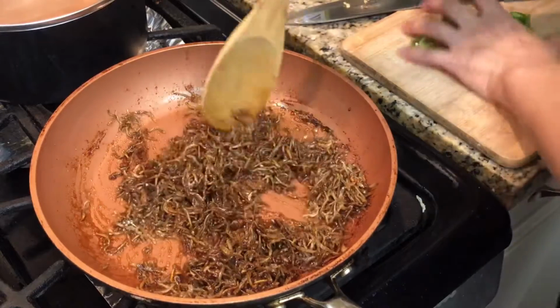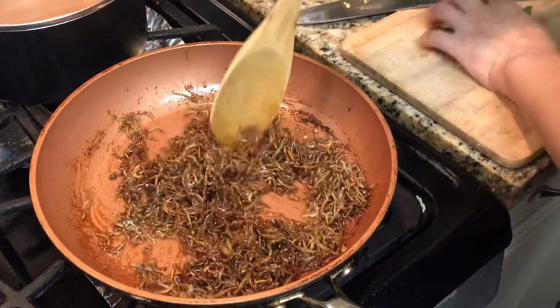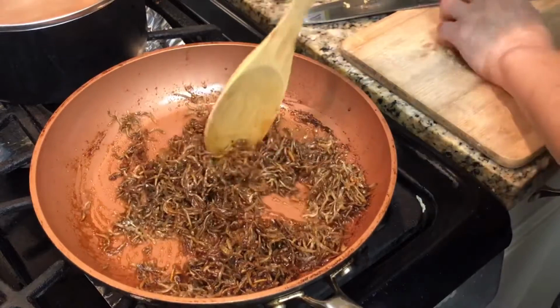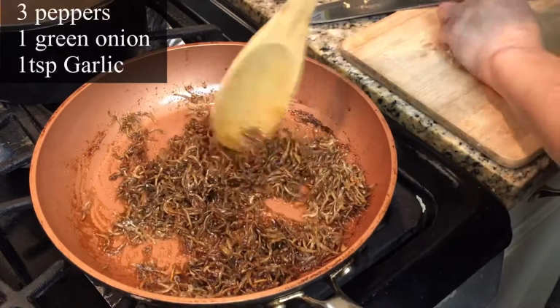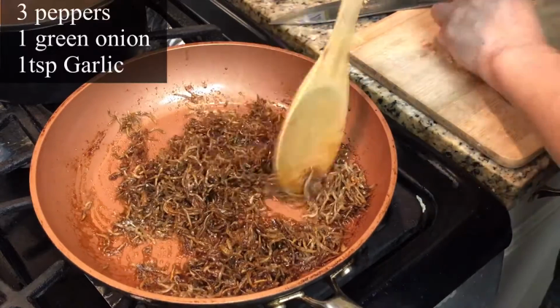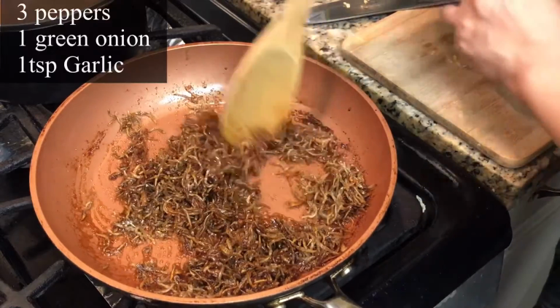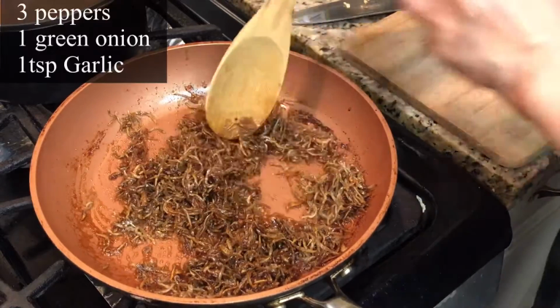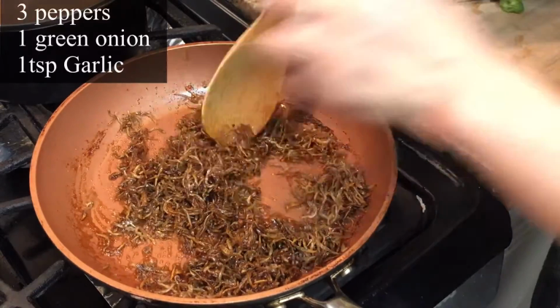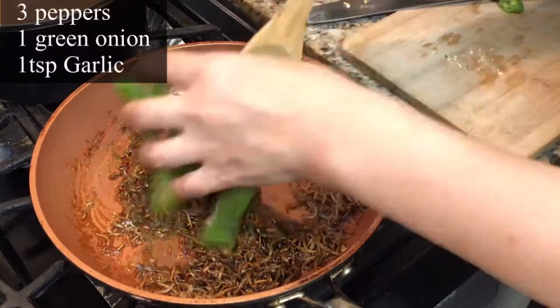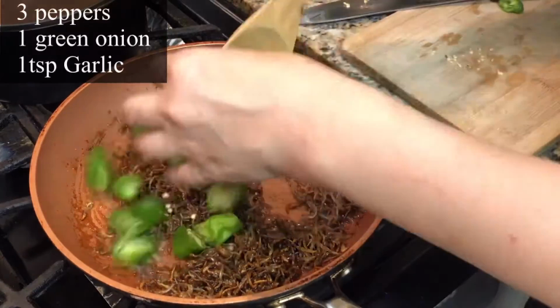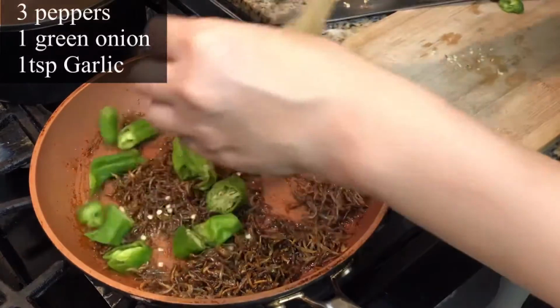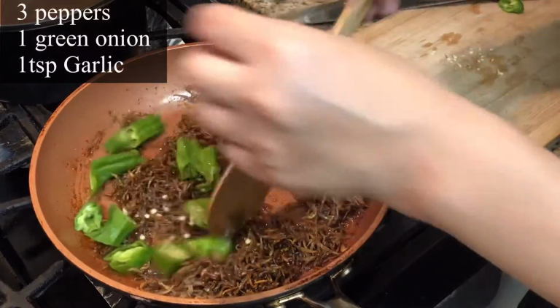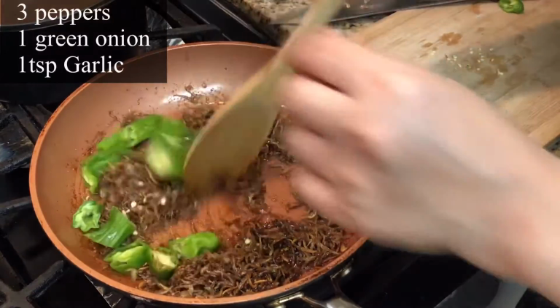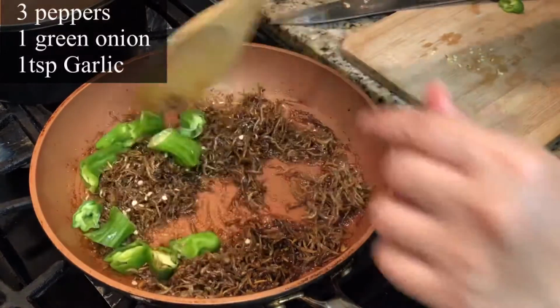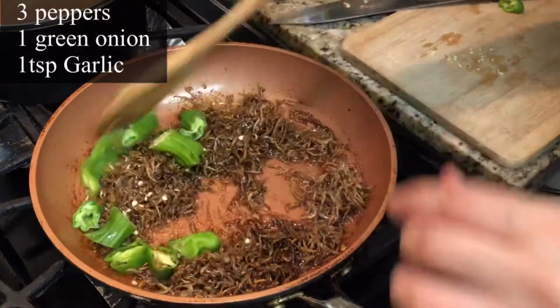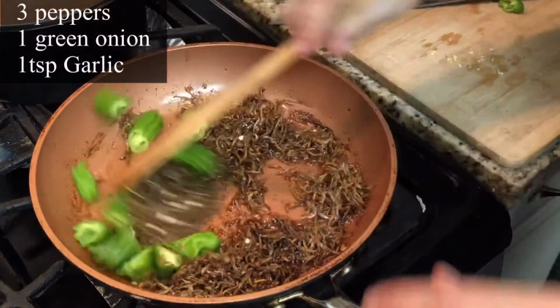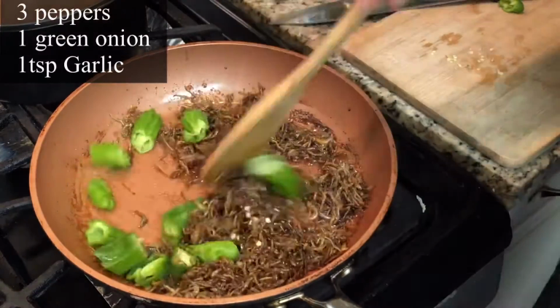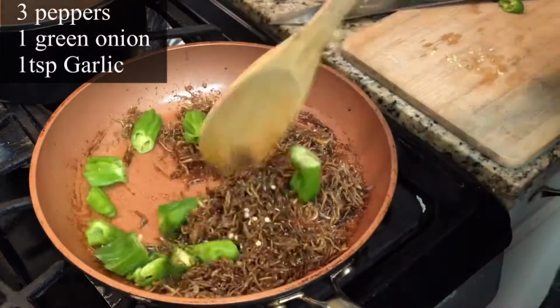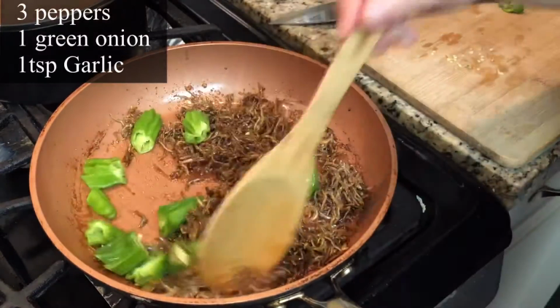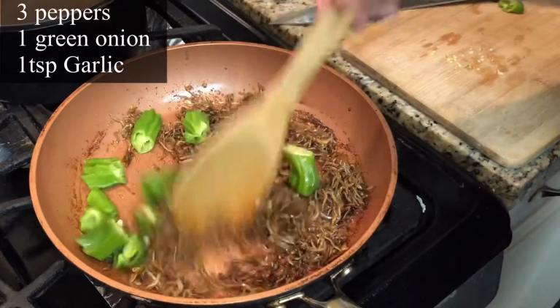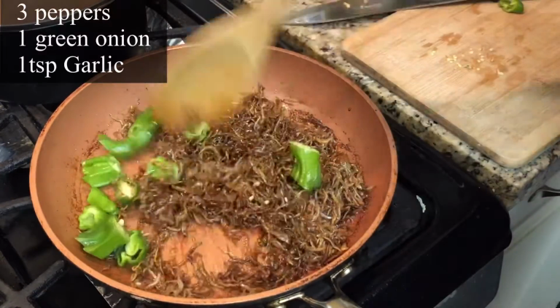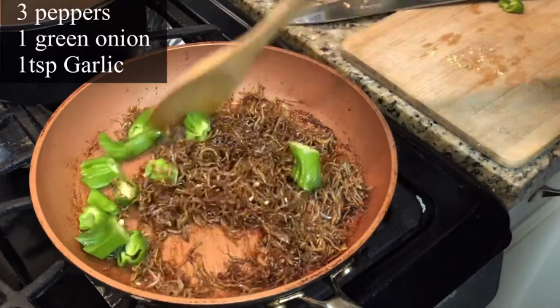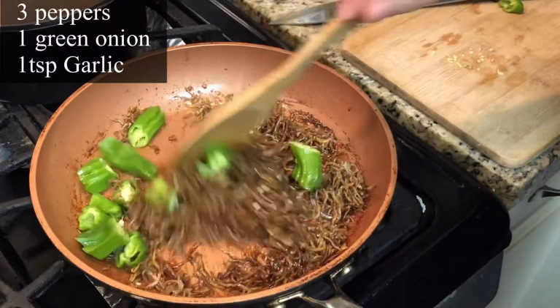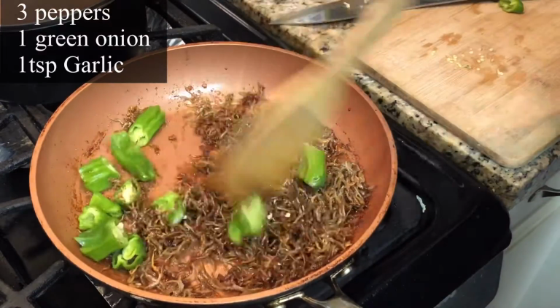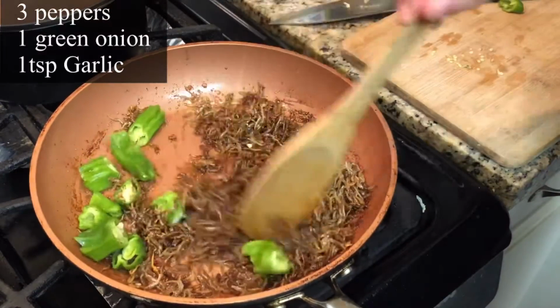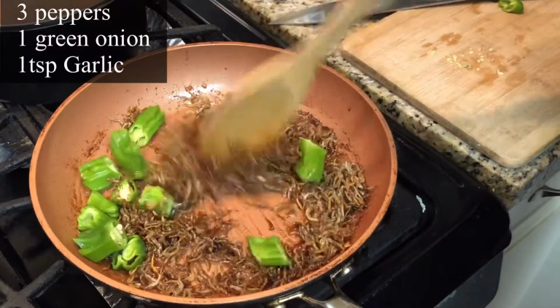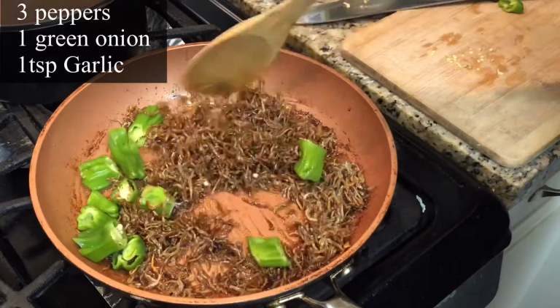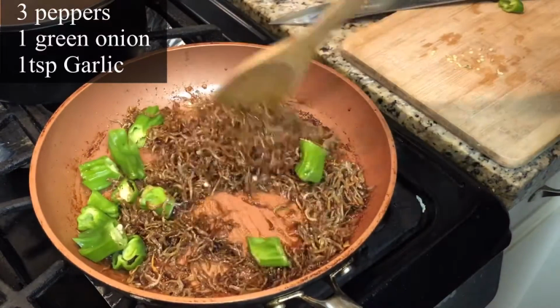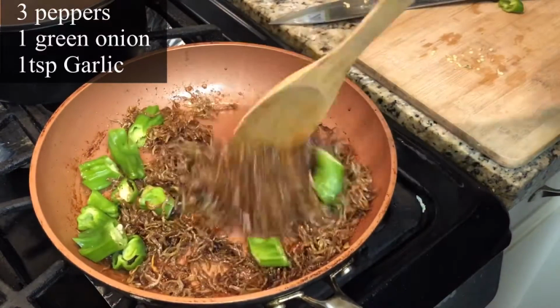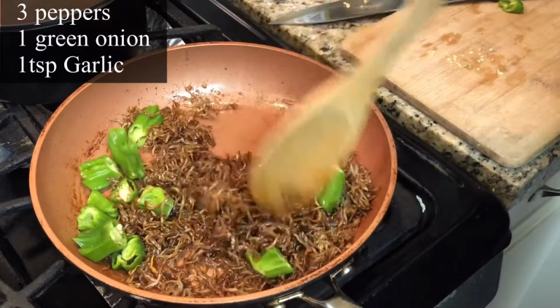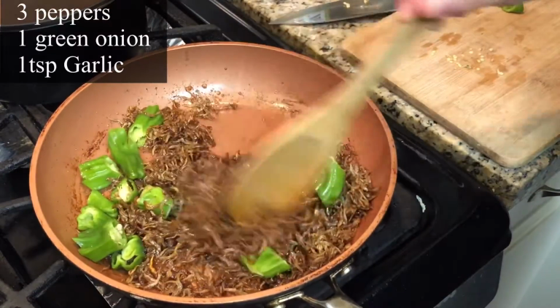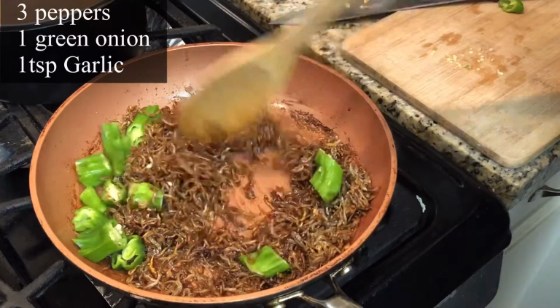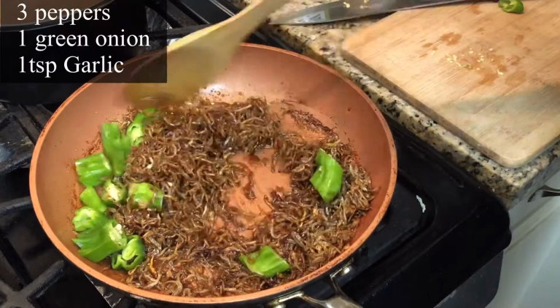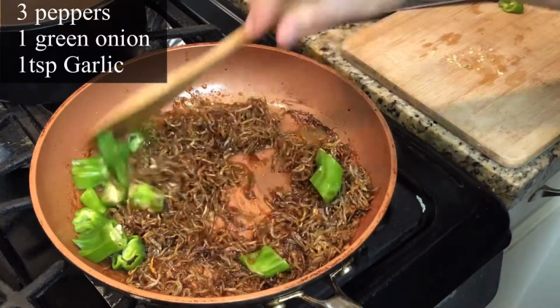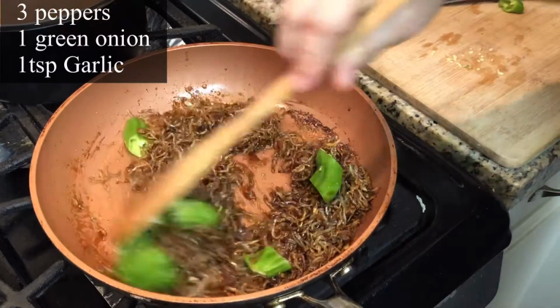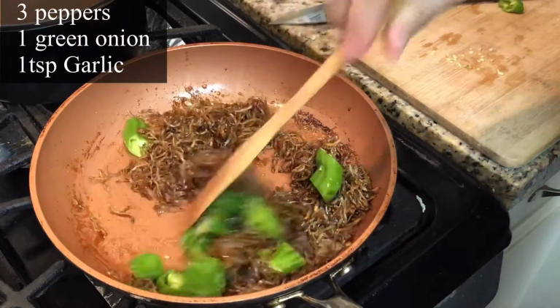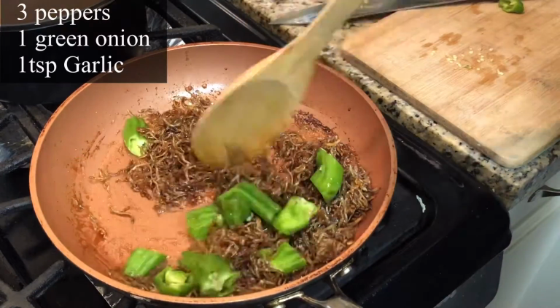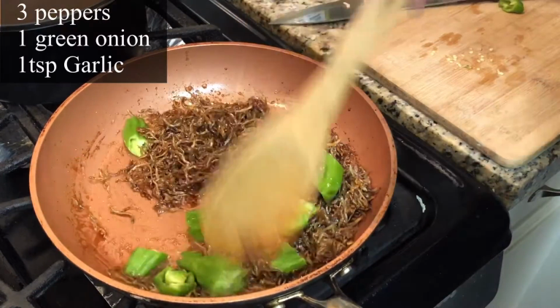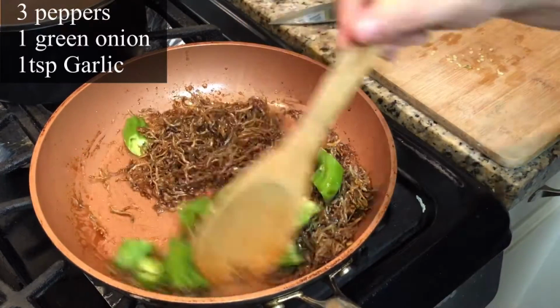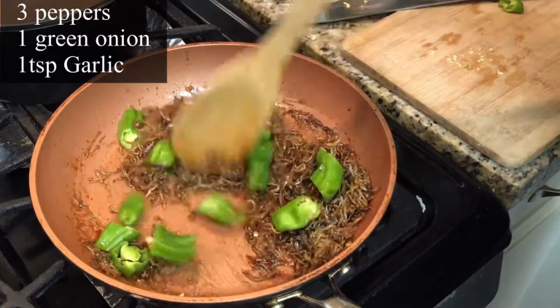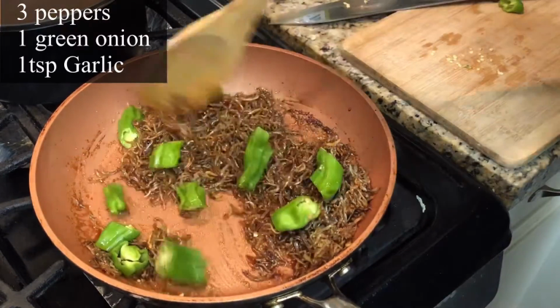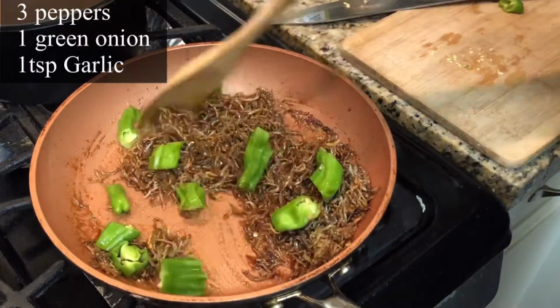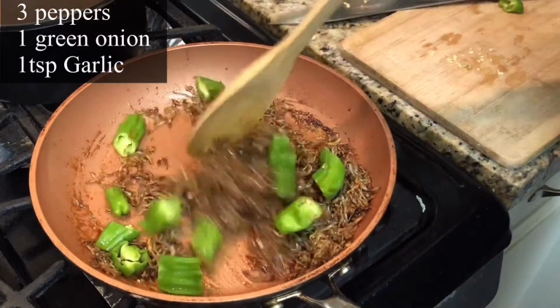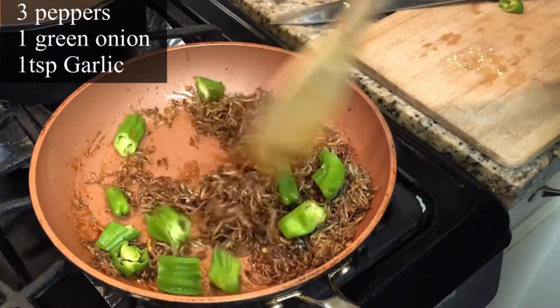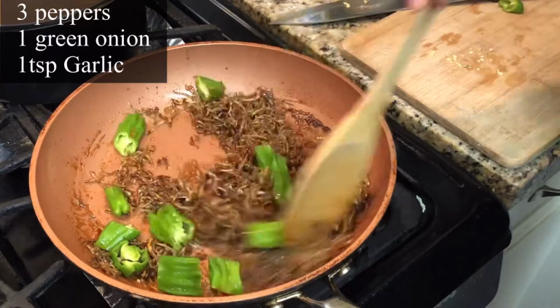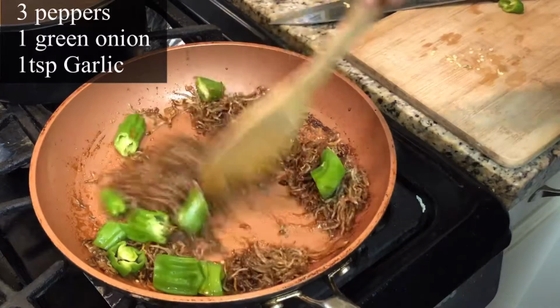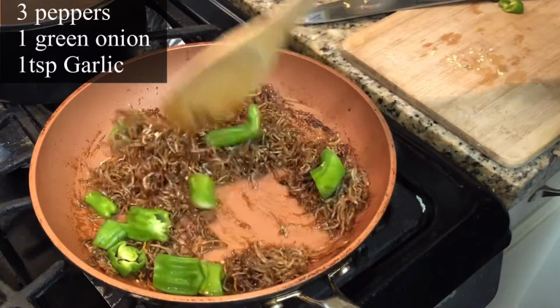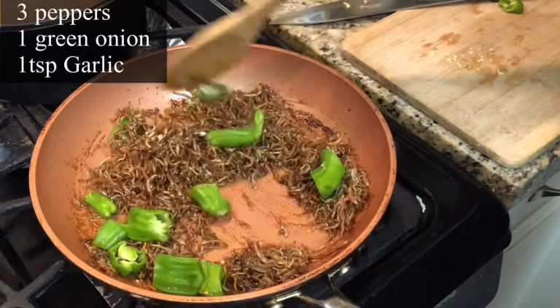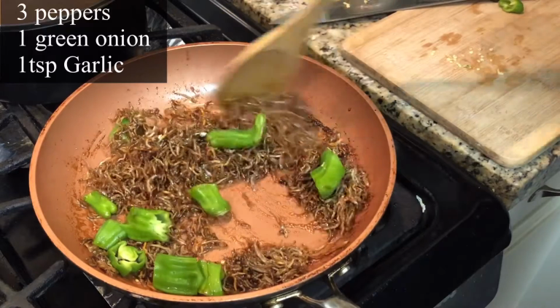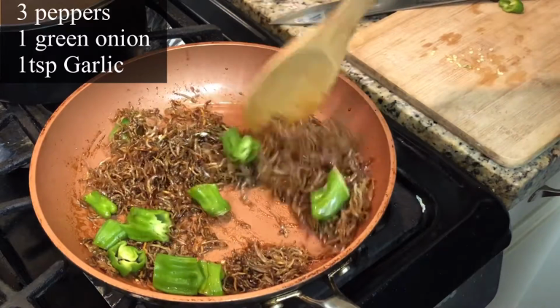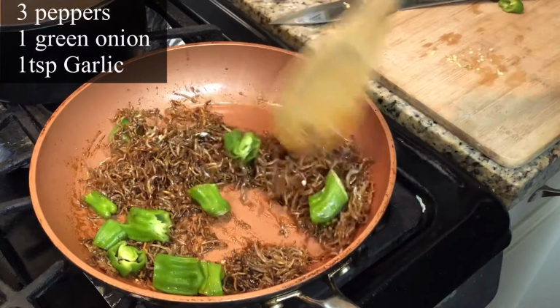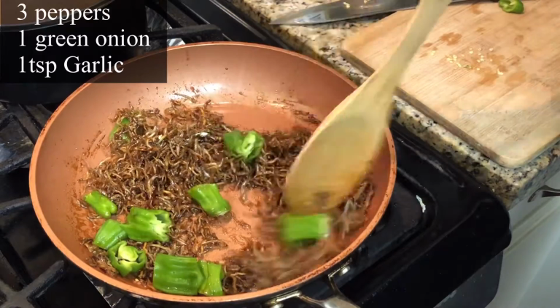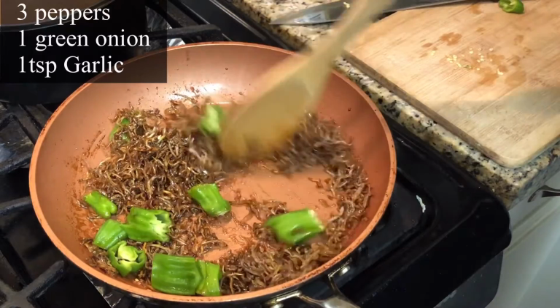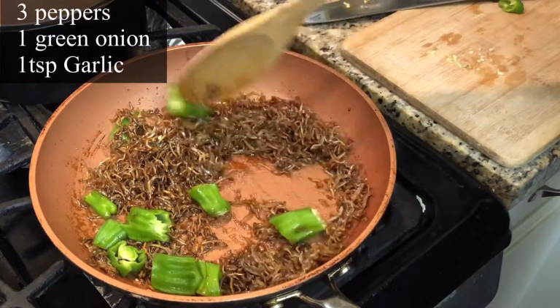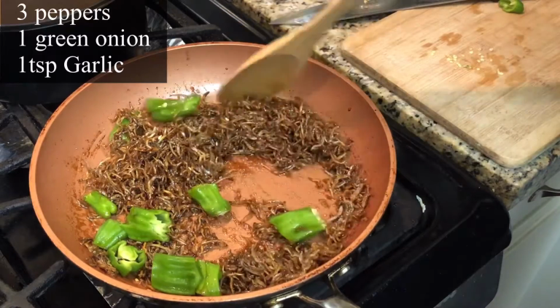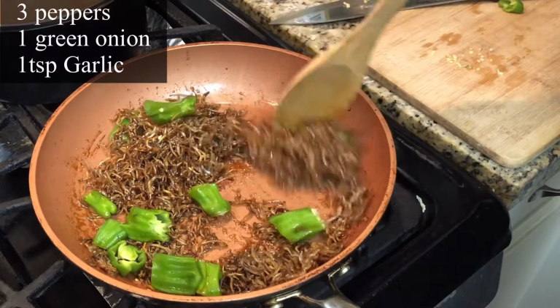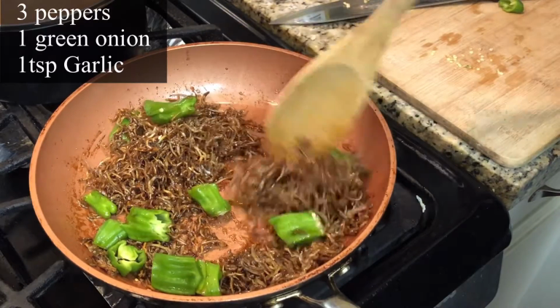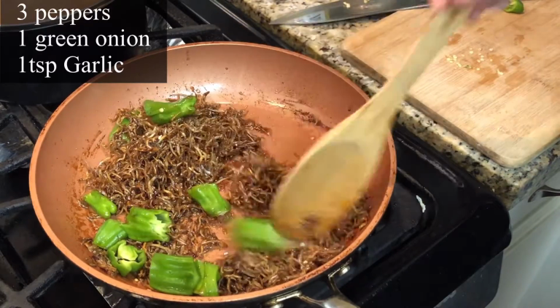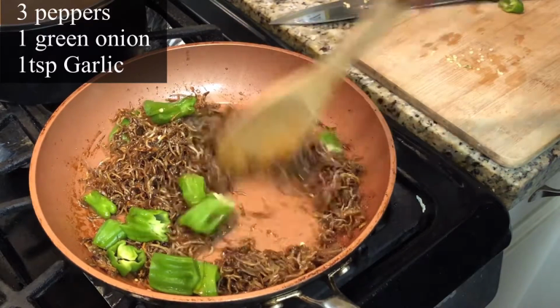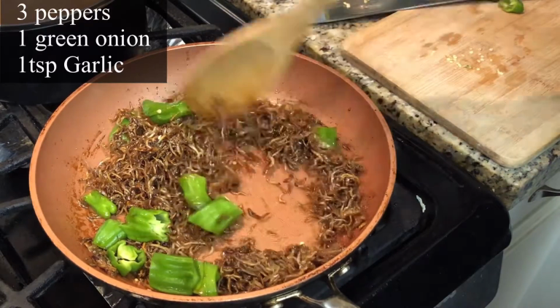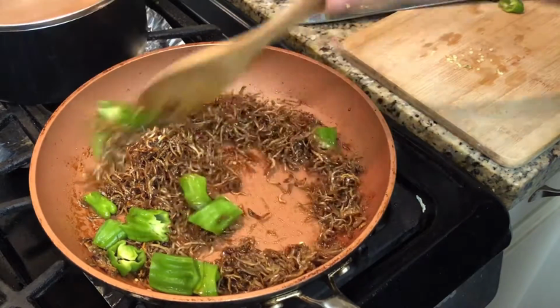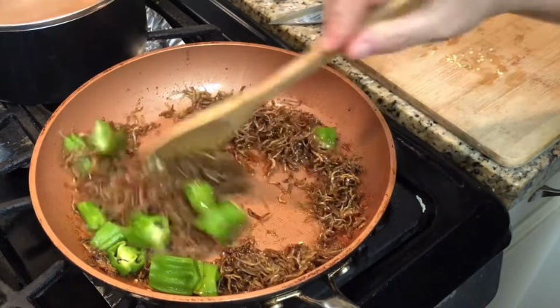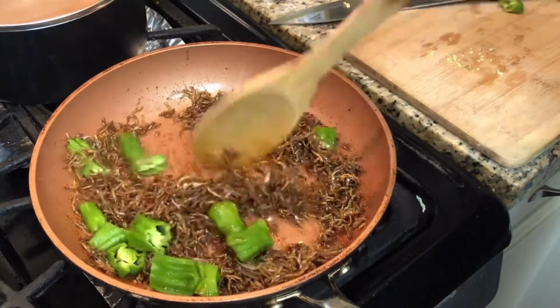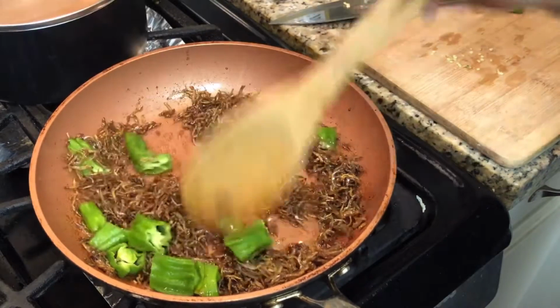Now I'm putting in 3 cut-up peppers, some green onion, and also 1 tsp of garlic.